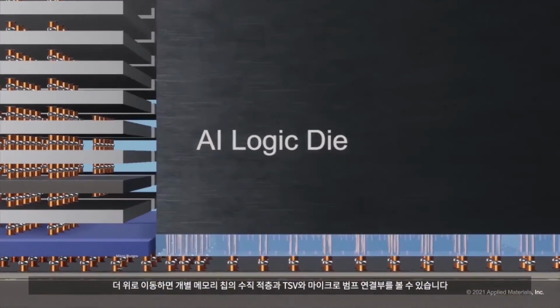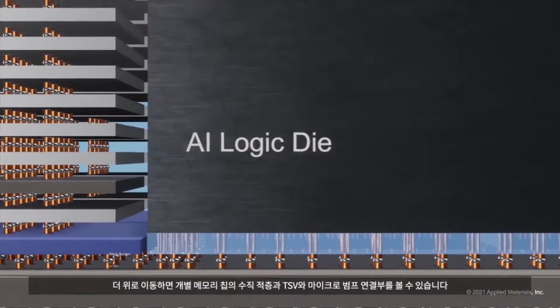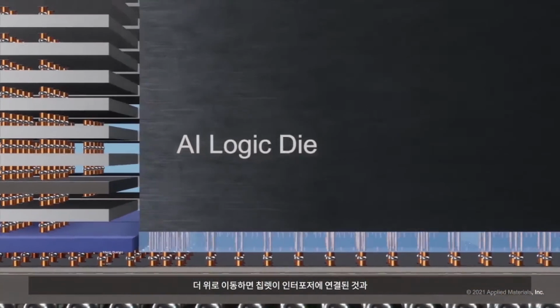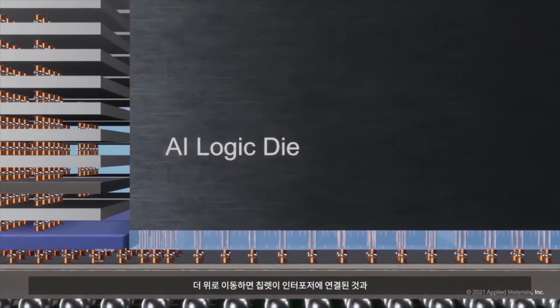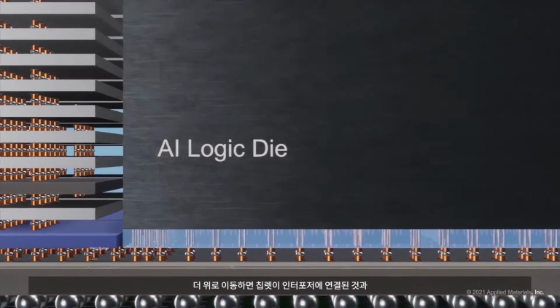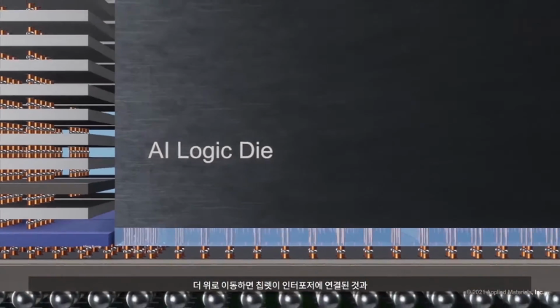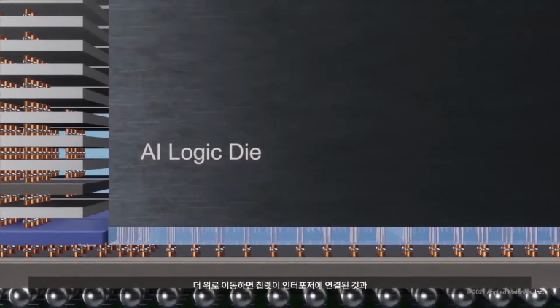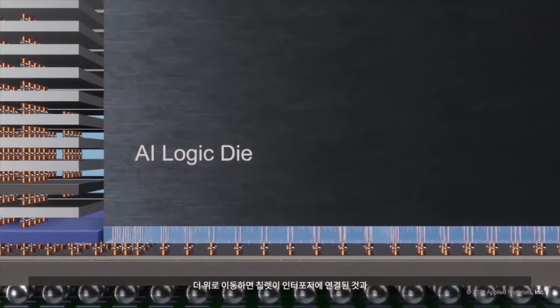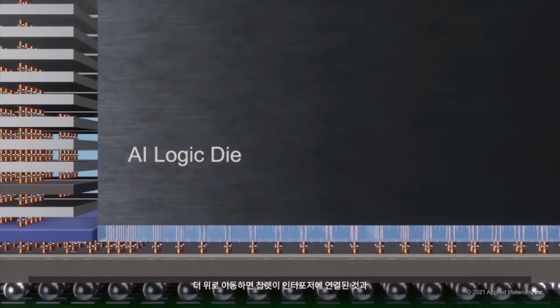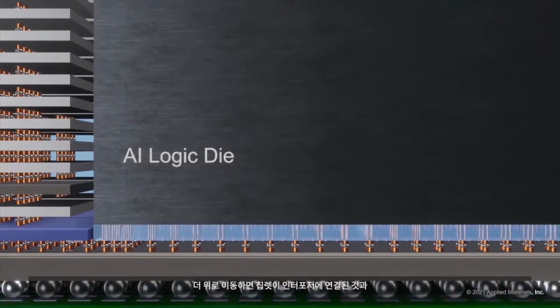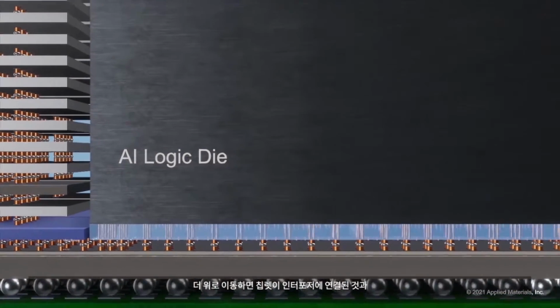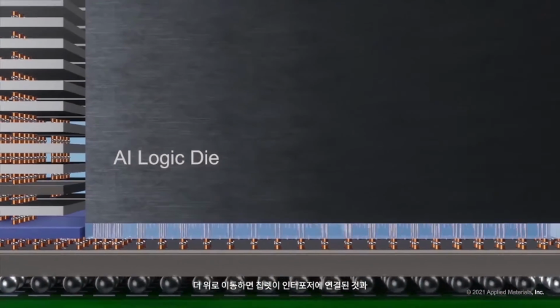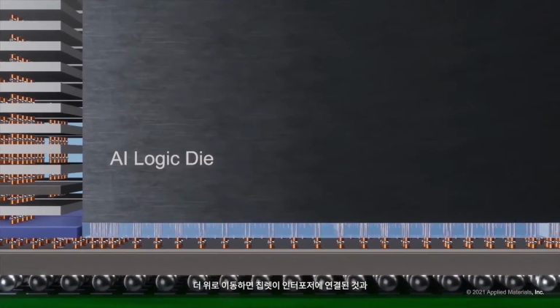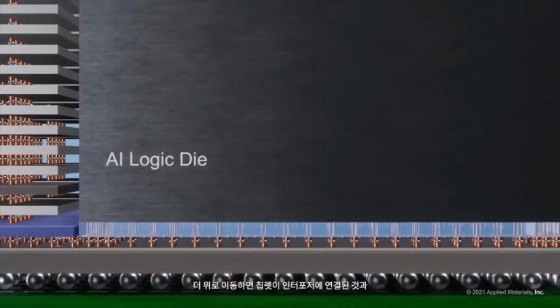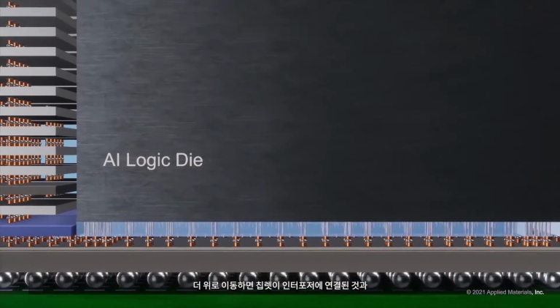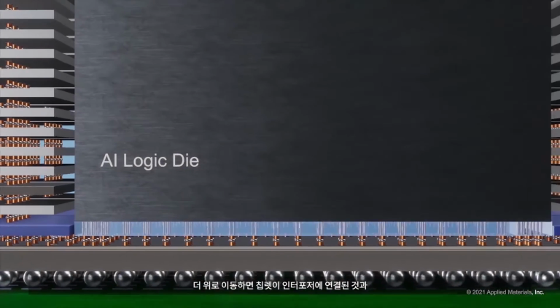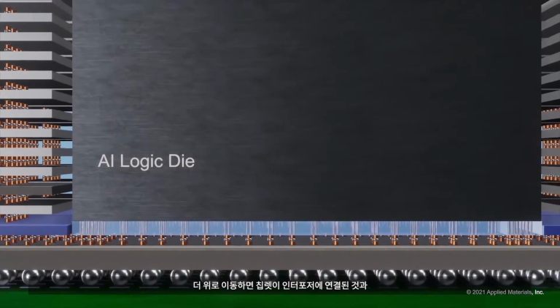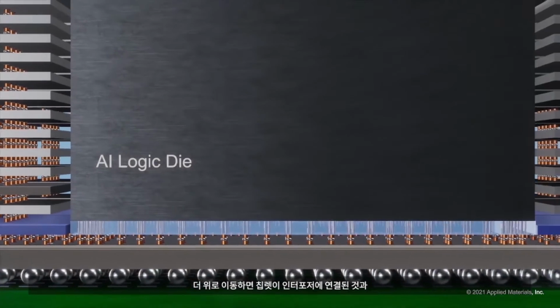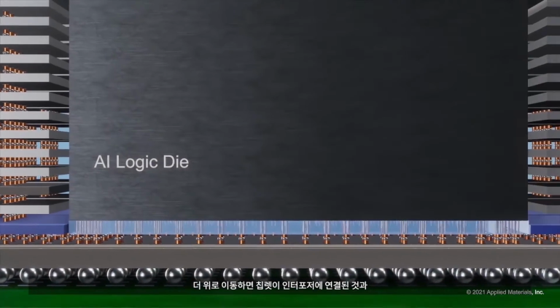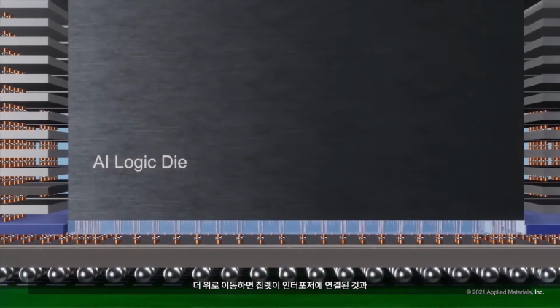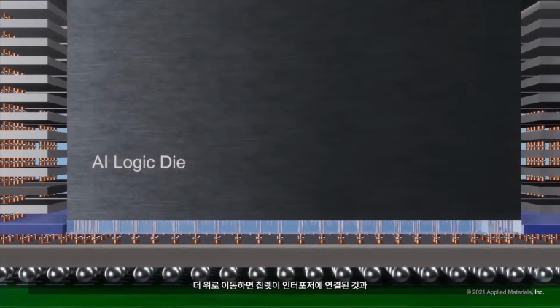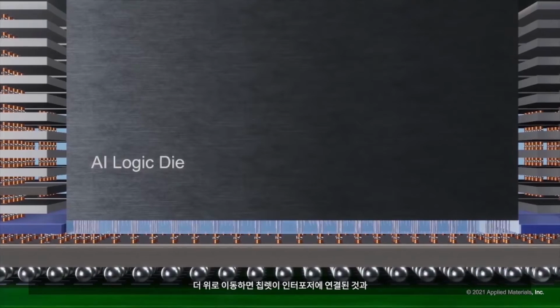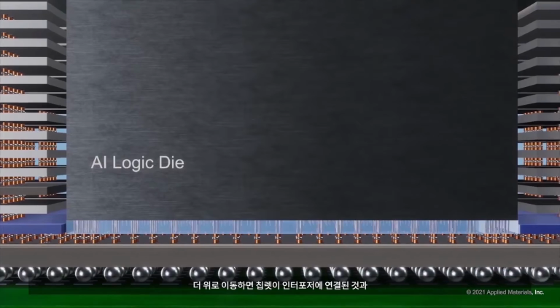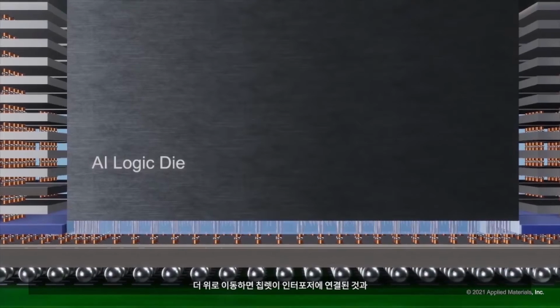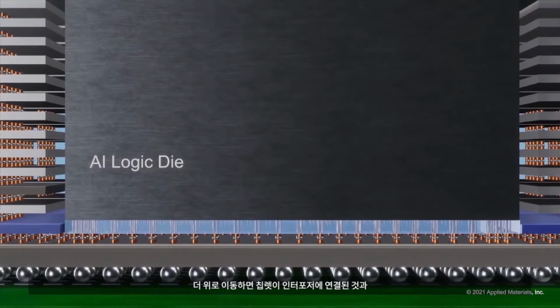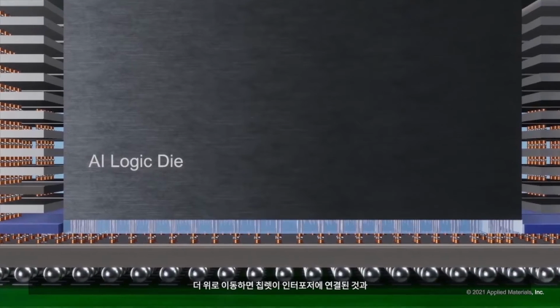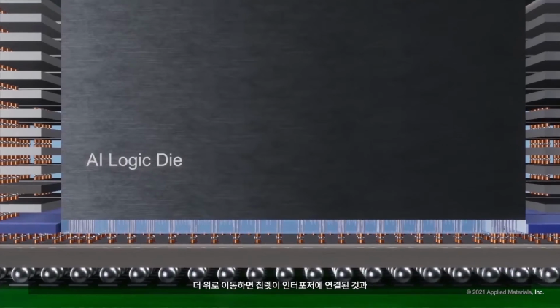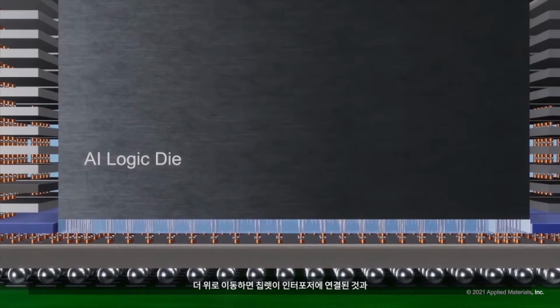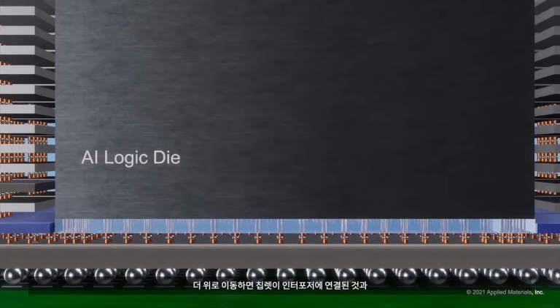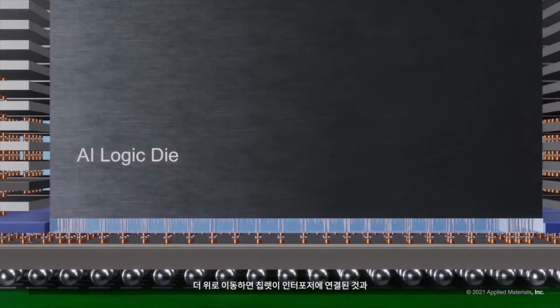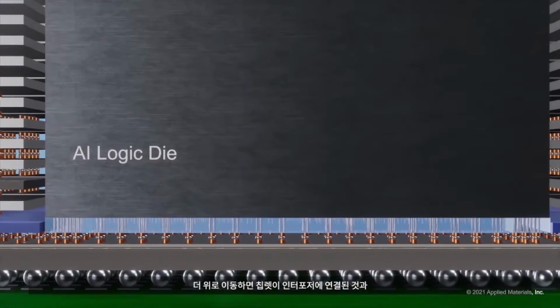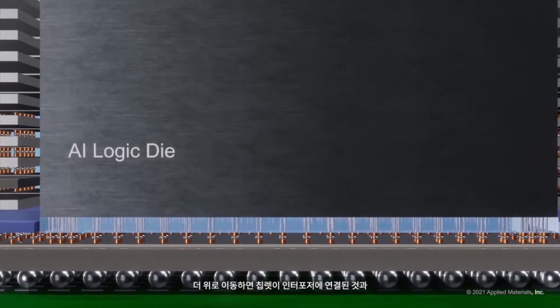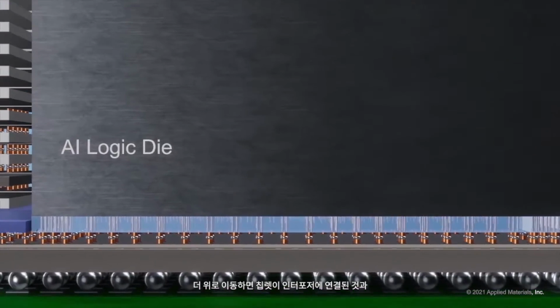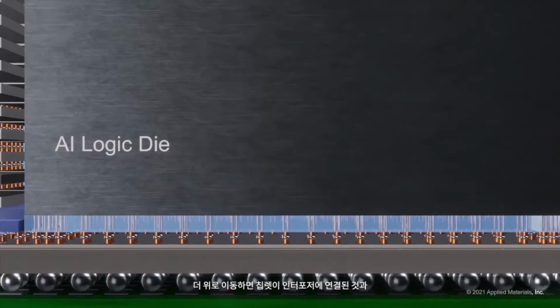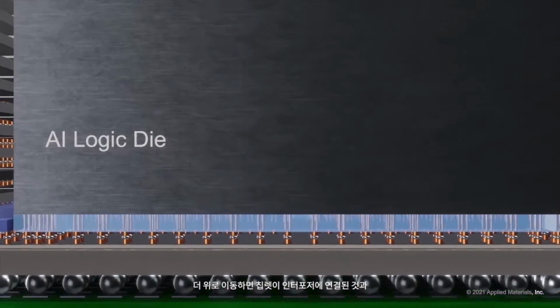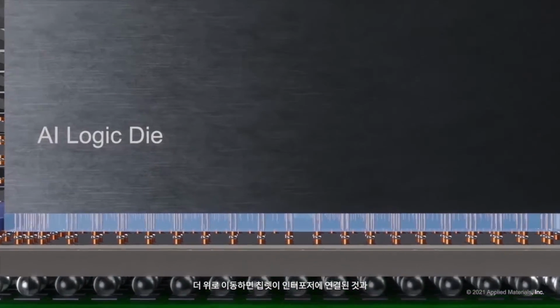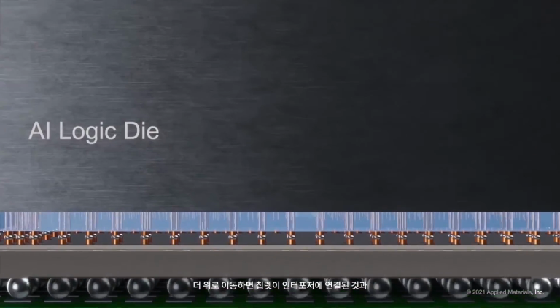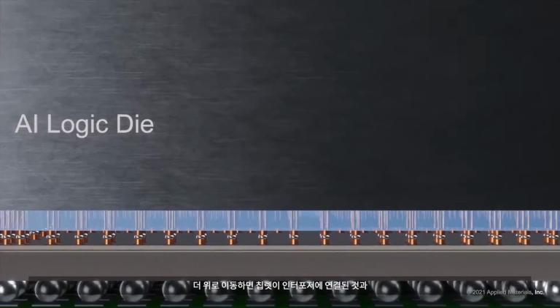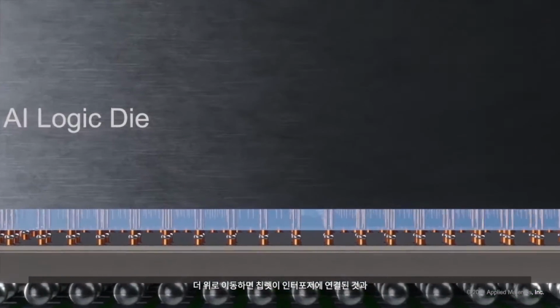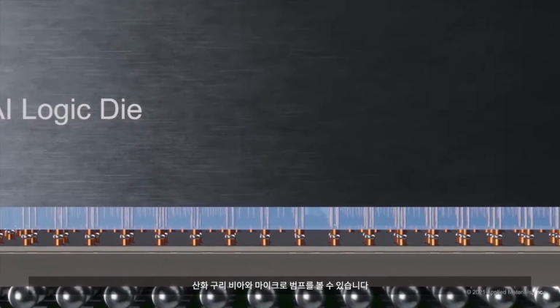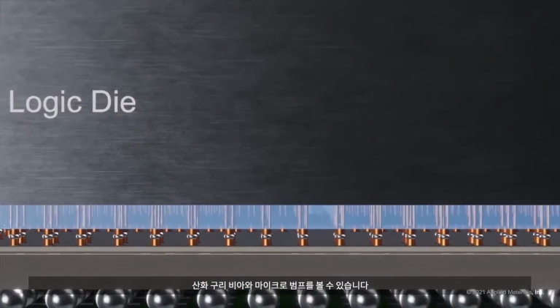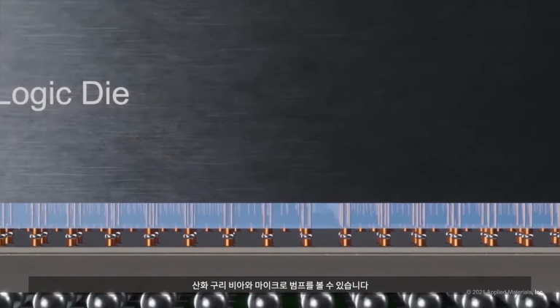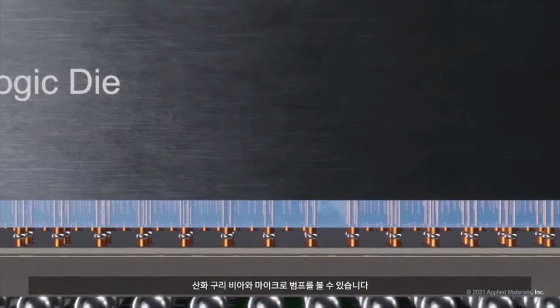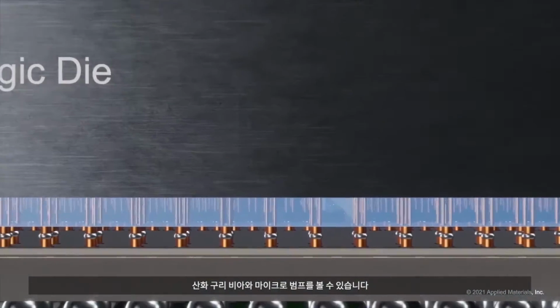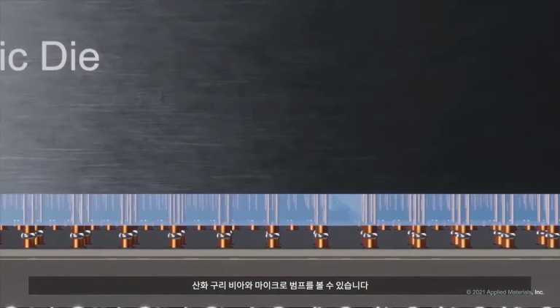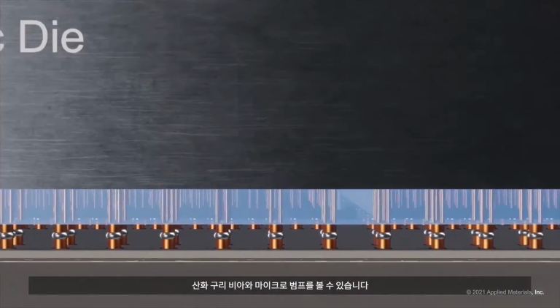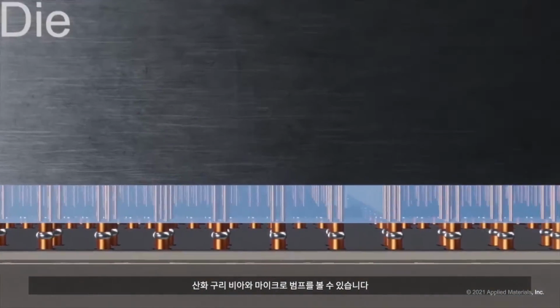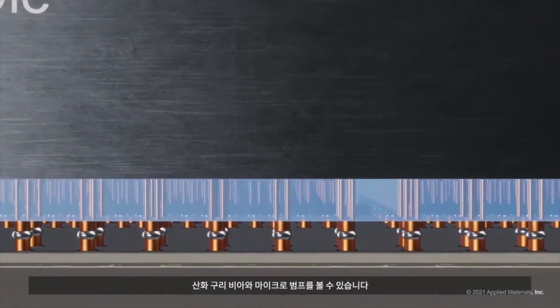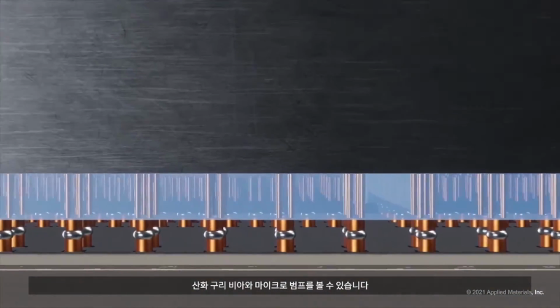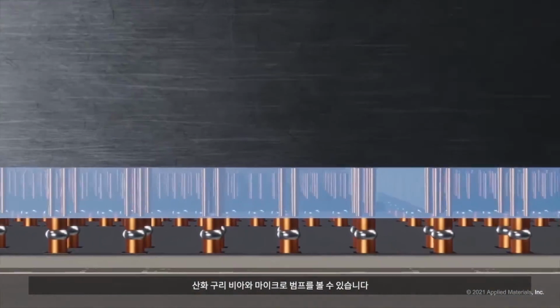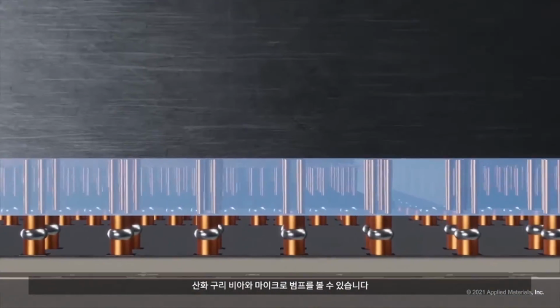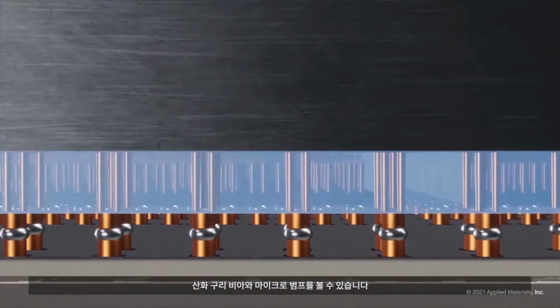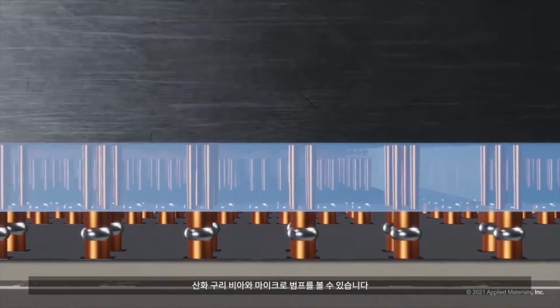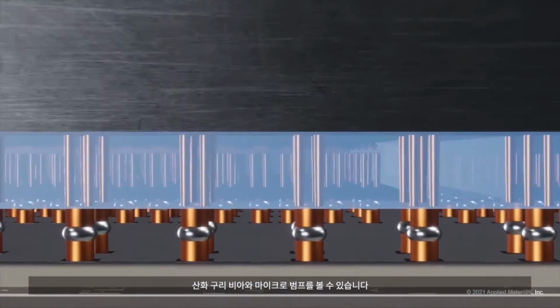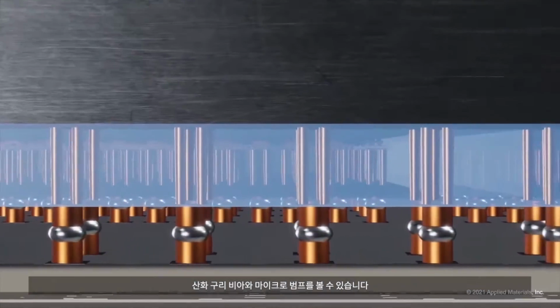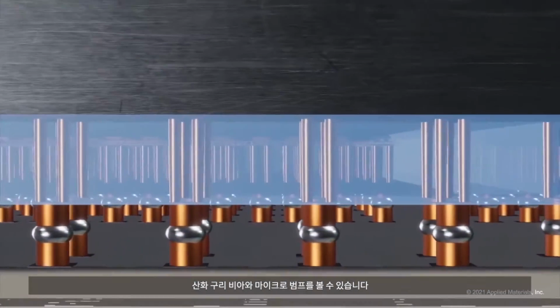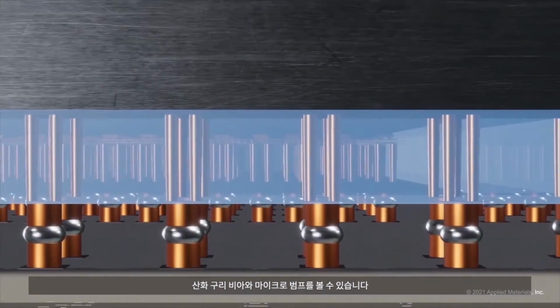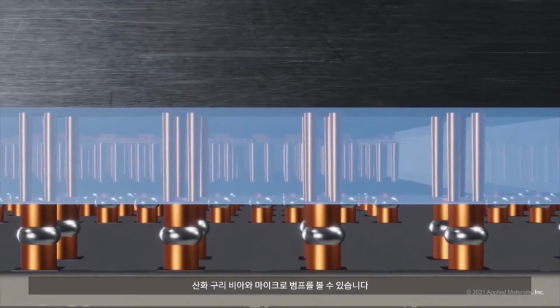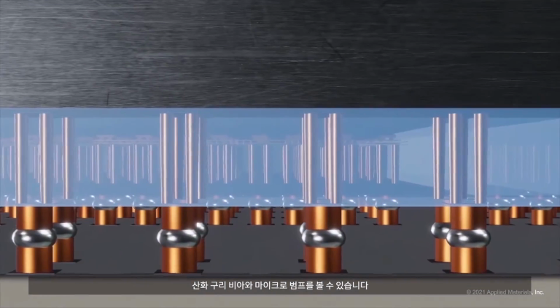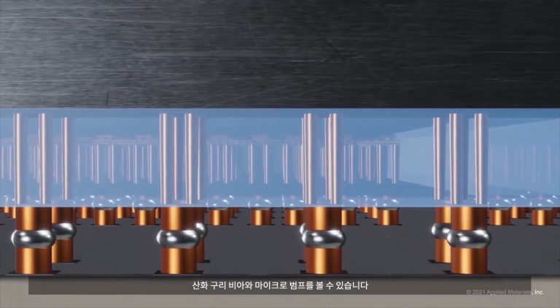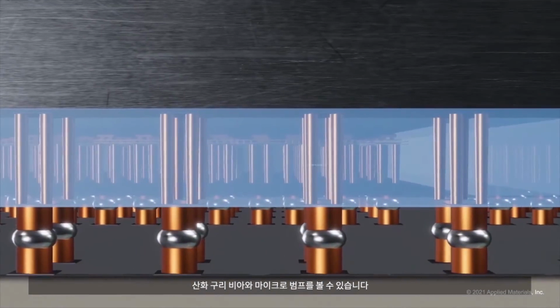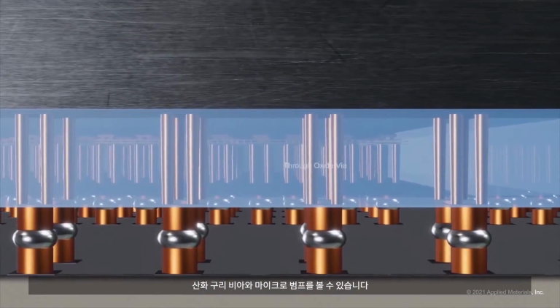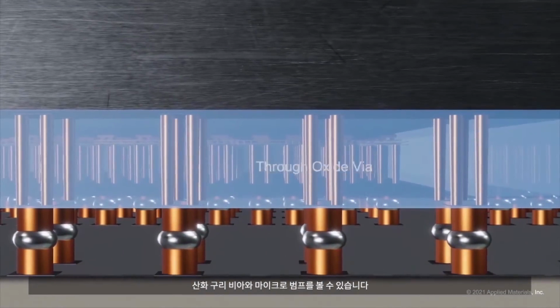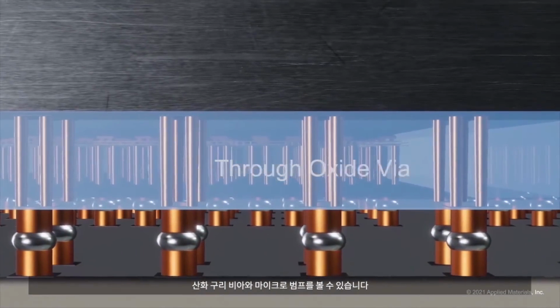Switching to the logic side, we see chiplets connected to the interposer by through-oxide copper vias and micro-bumps.